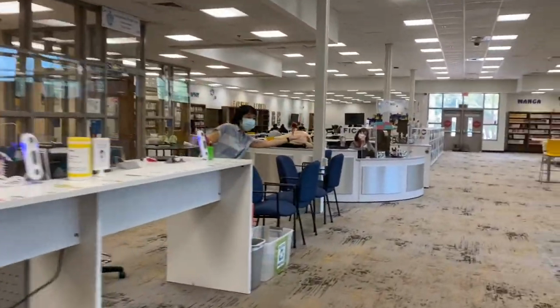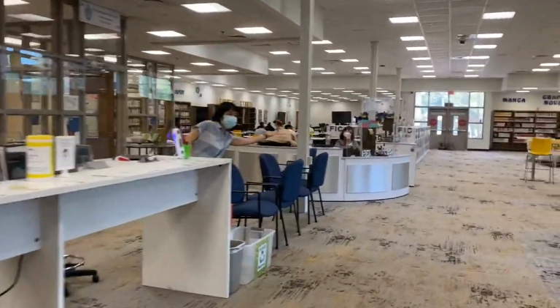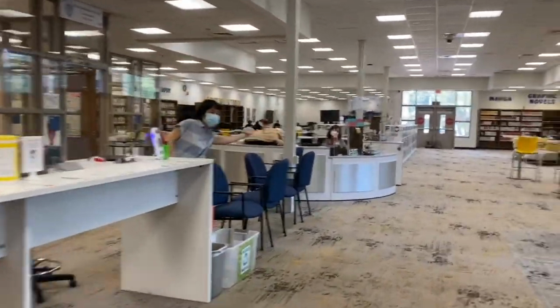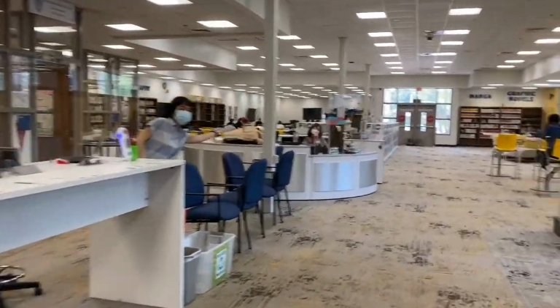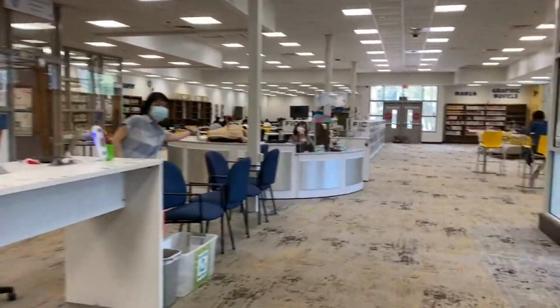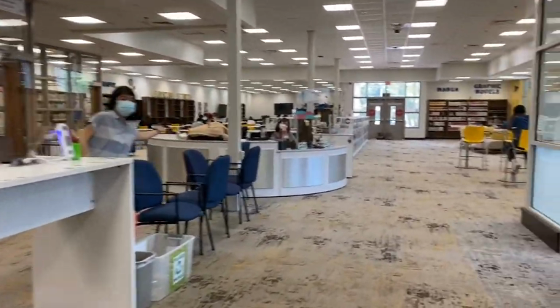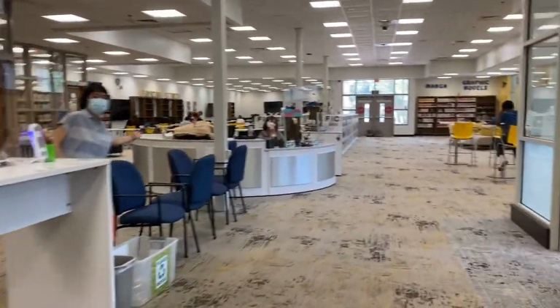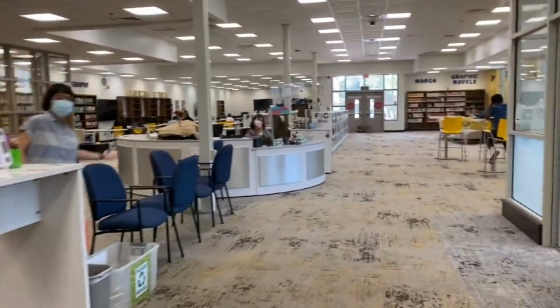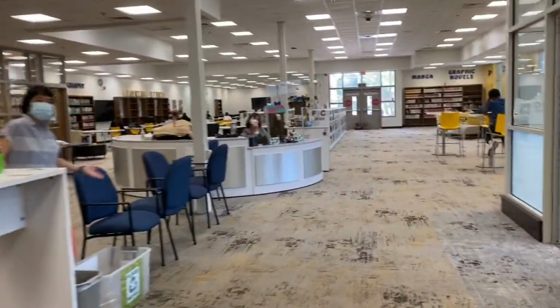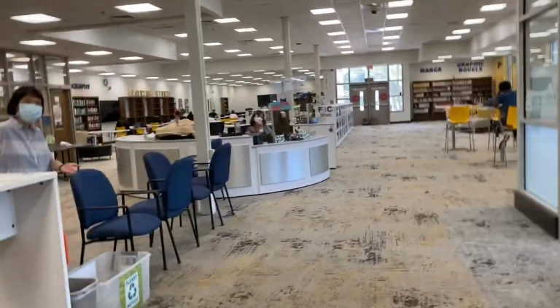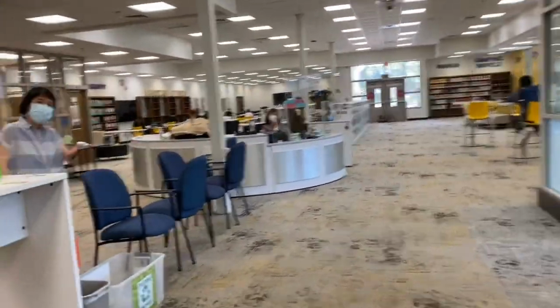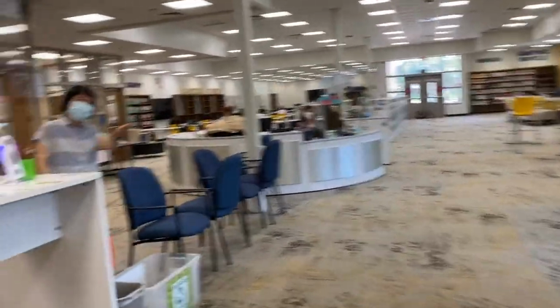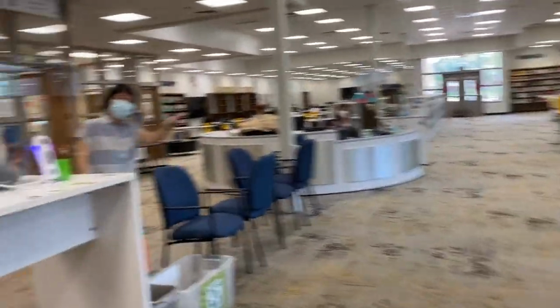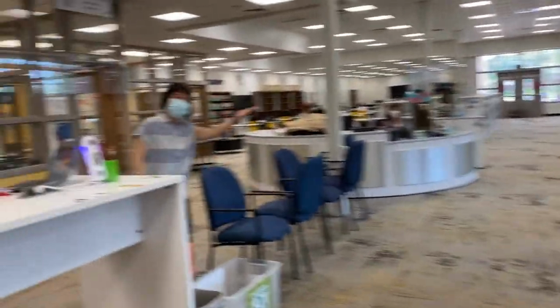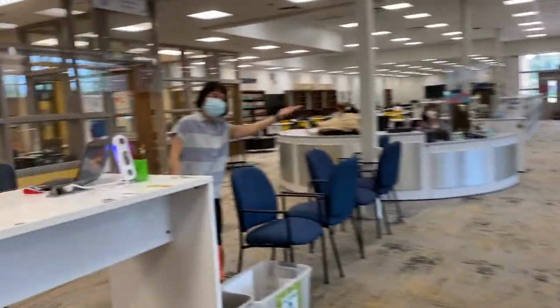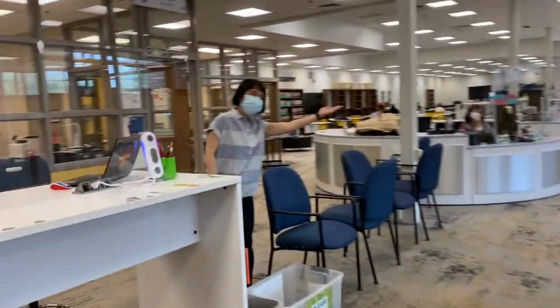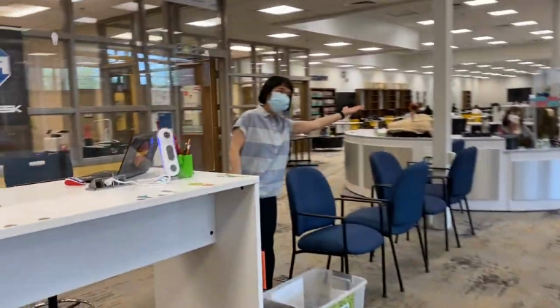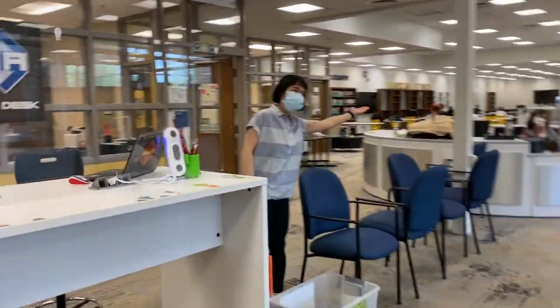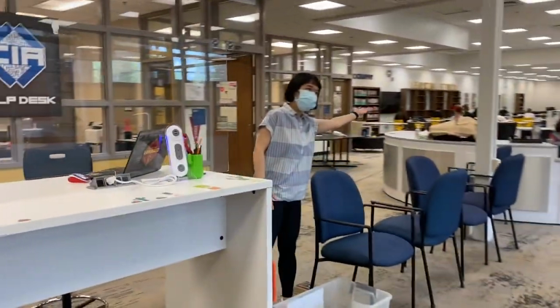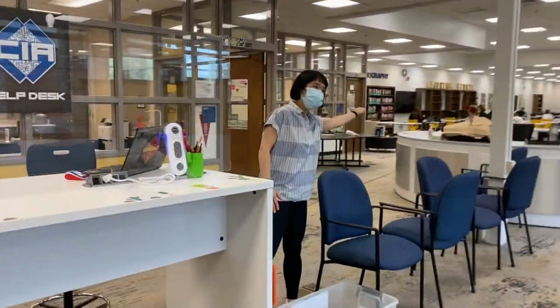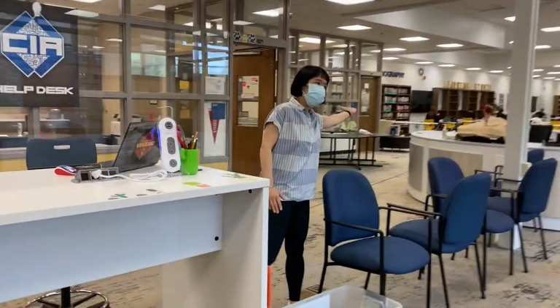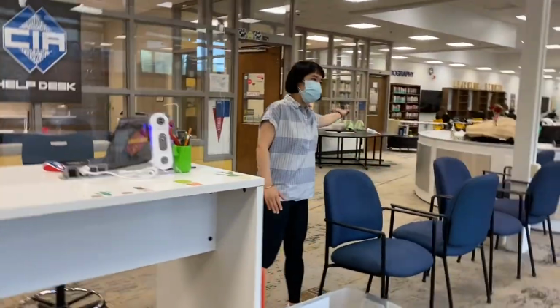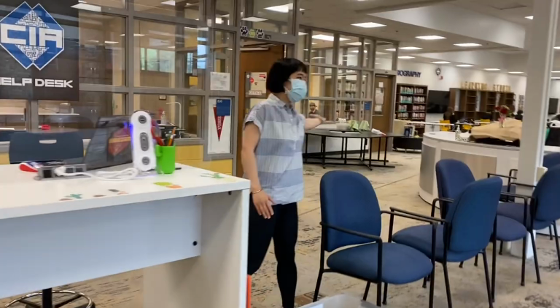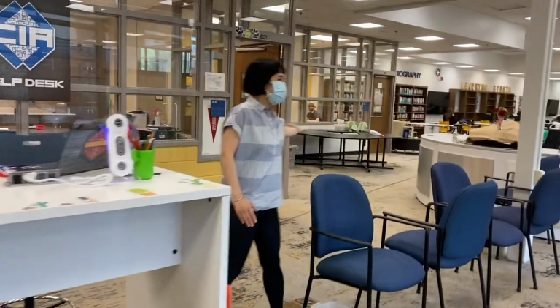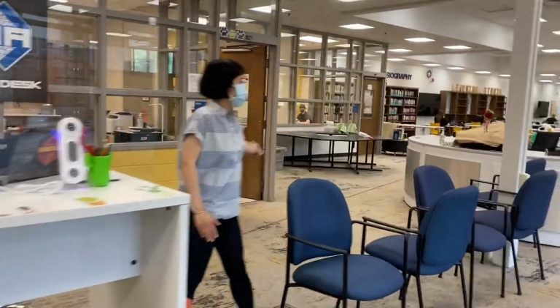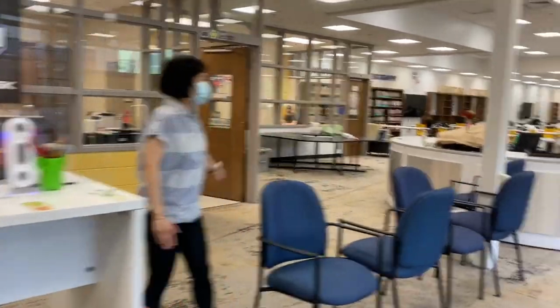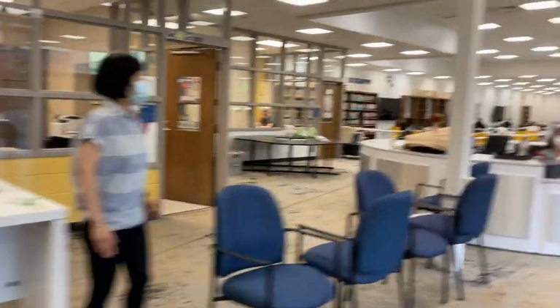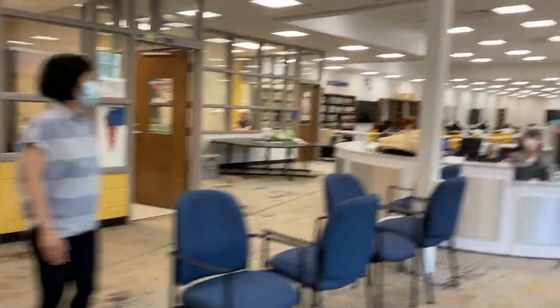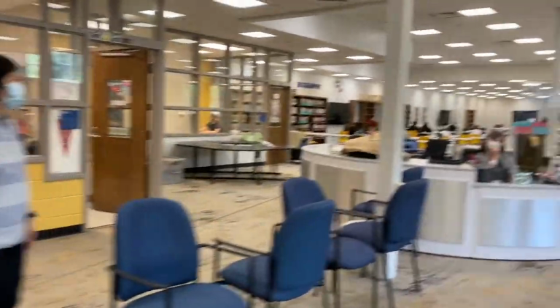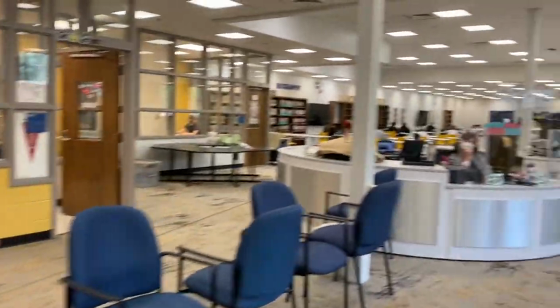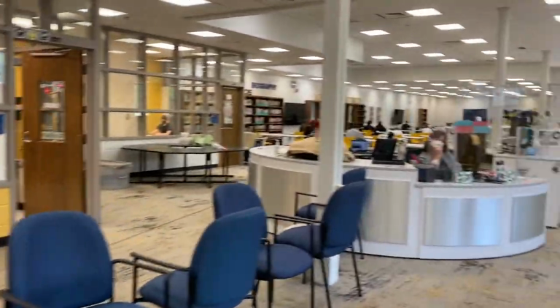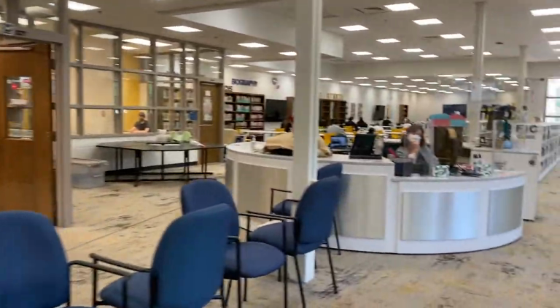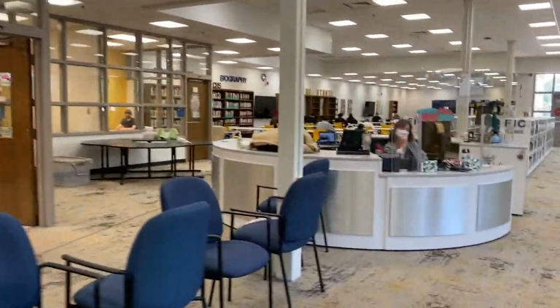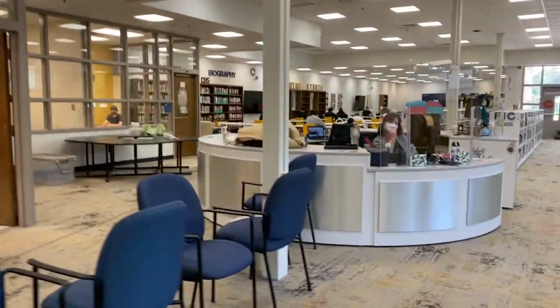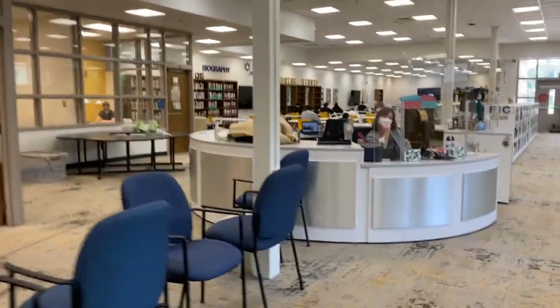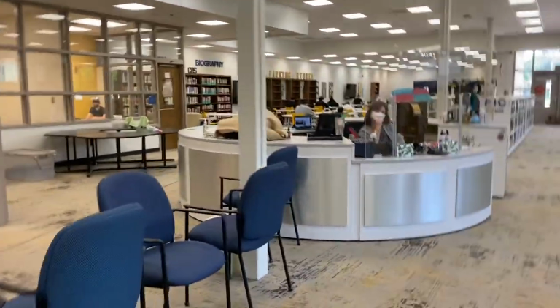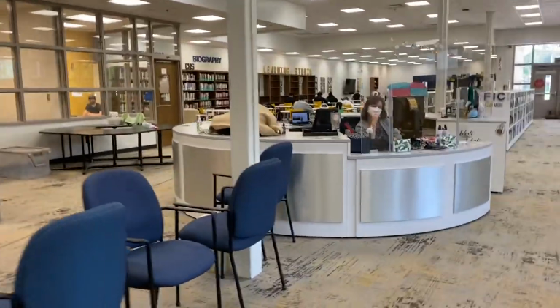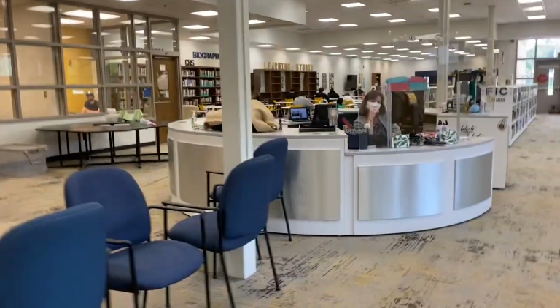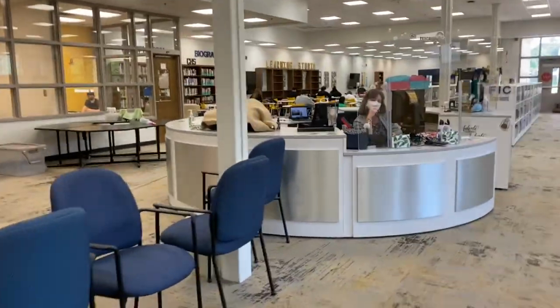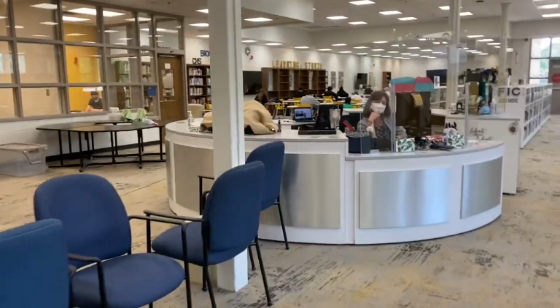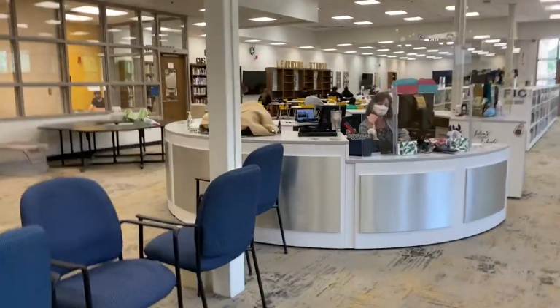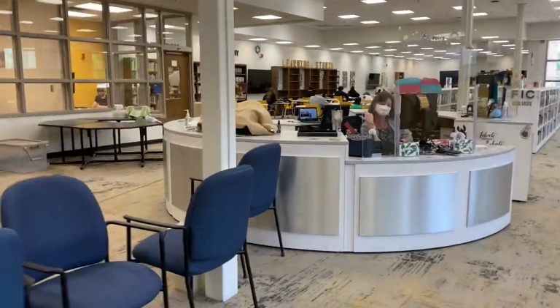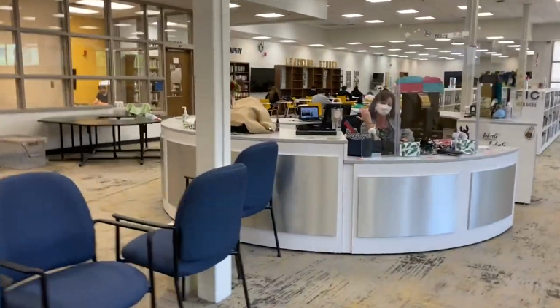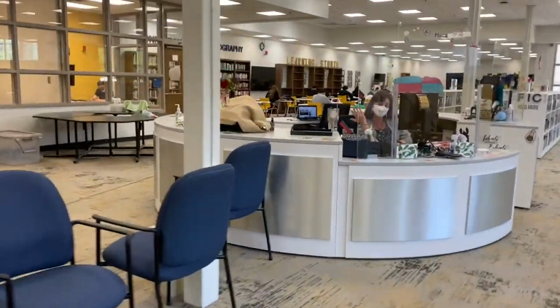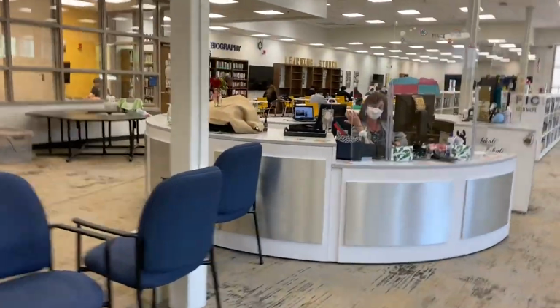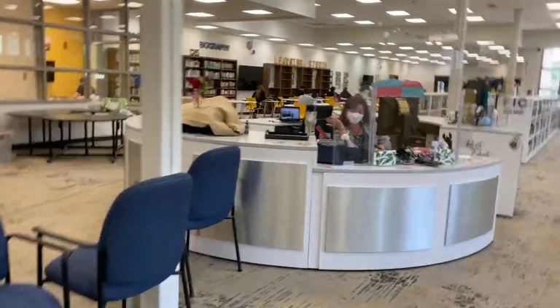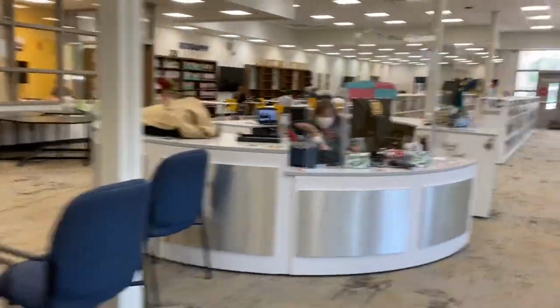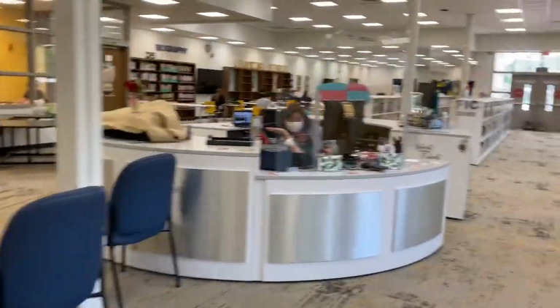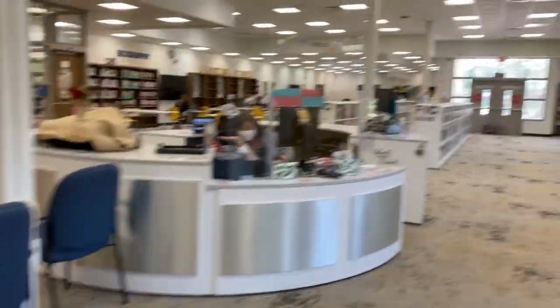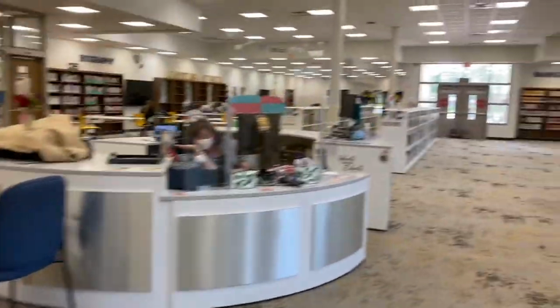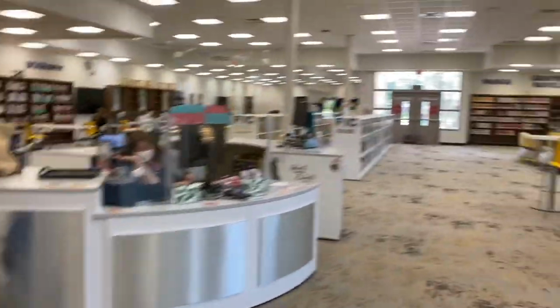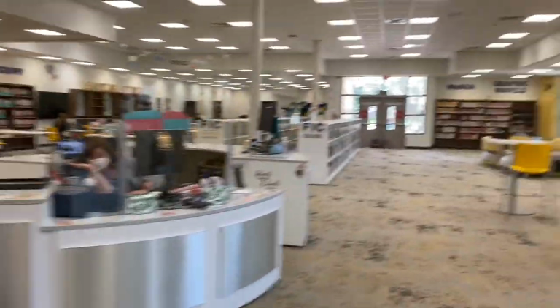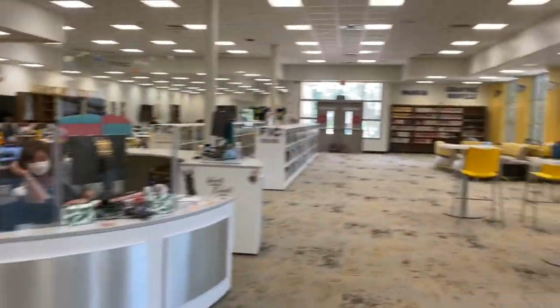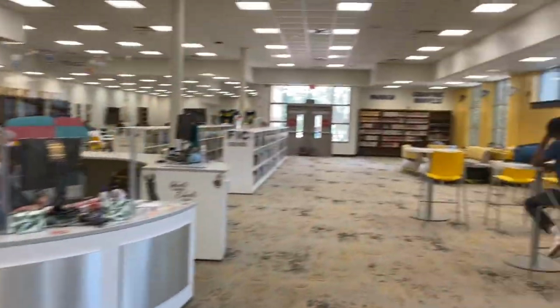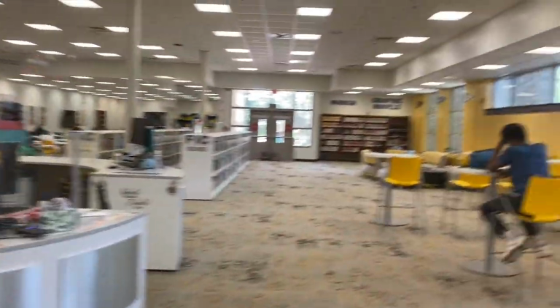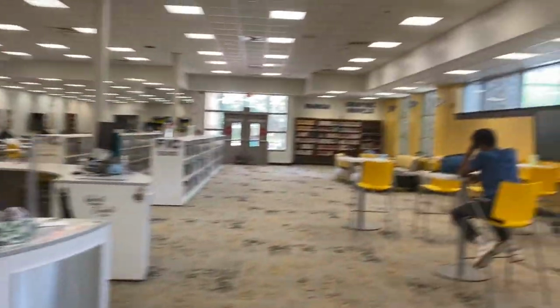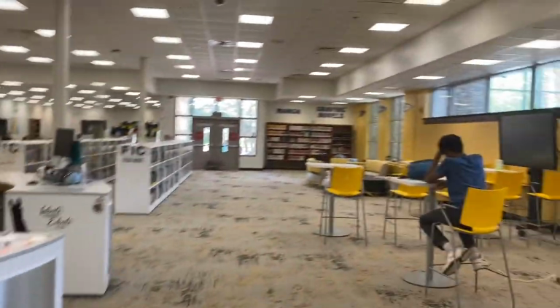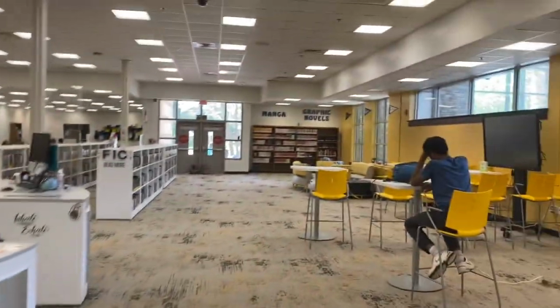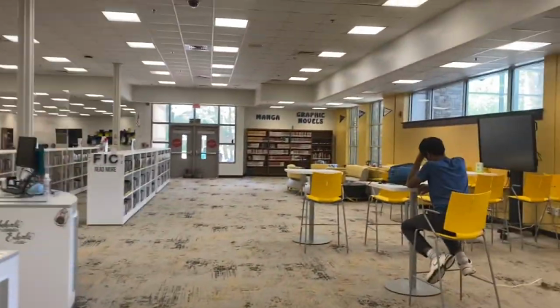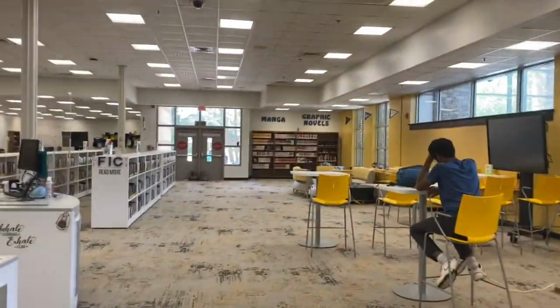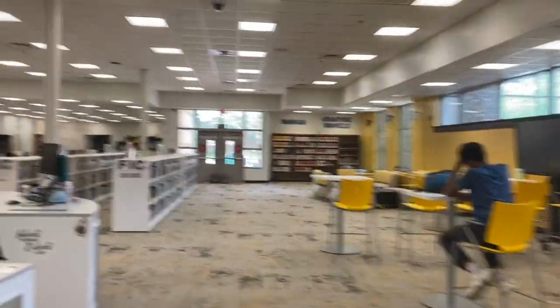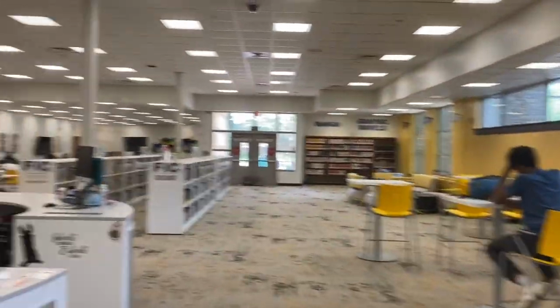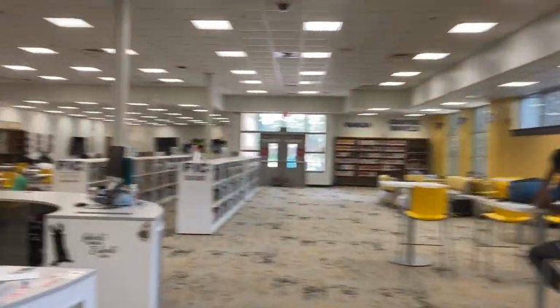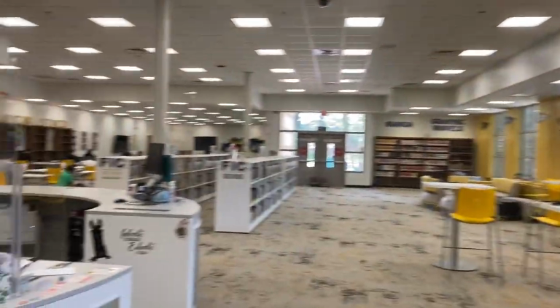This is Miss Lee. That is Miss Green. And this is the media center.